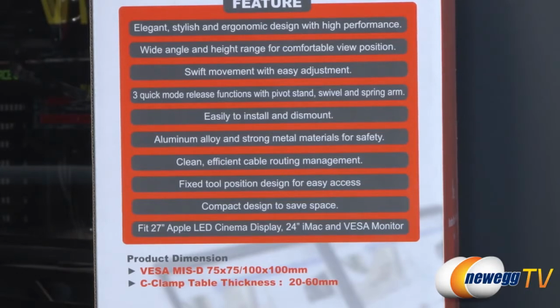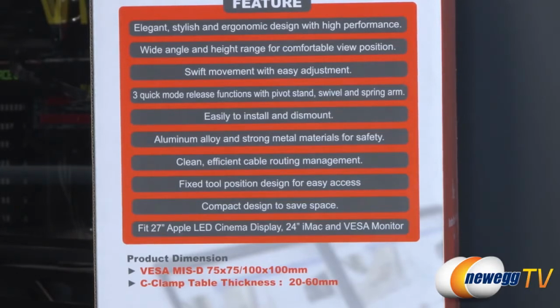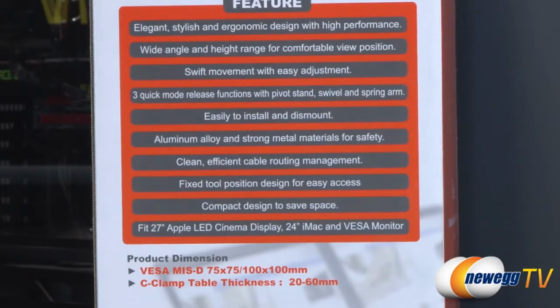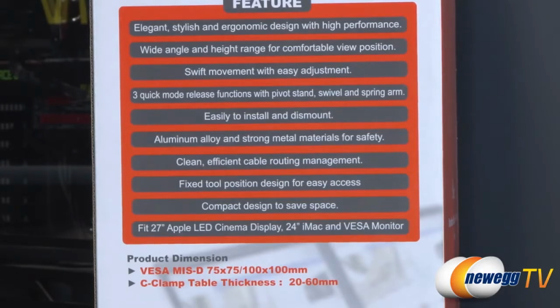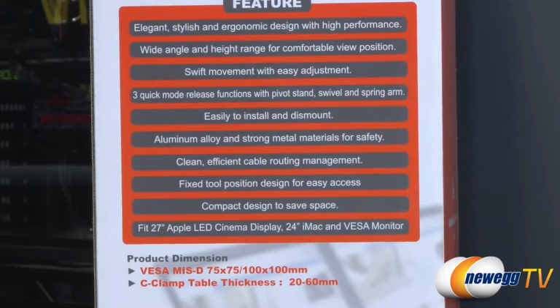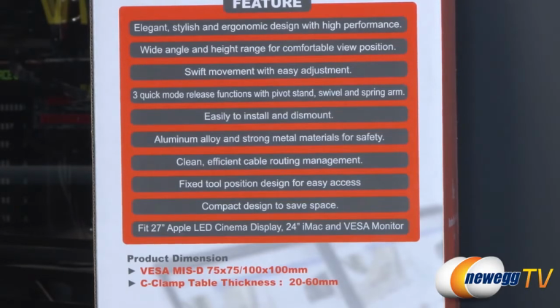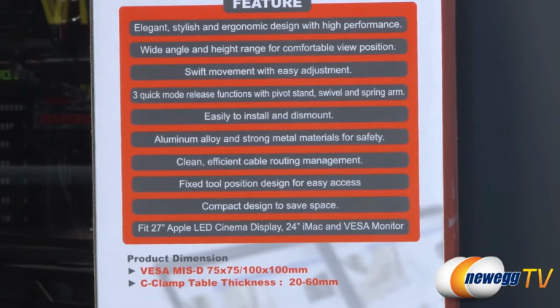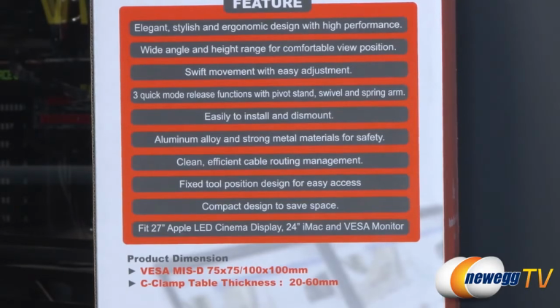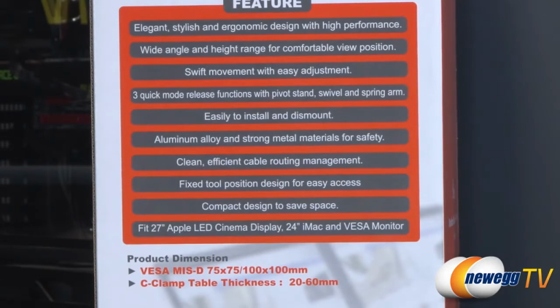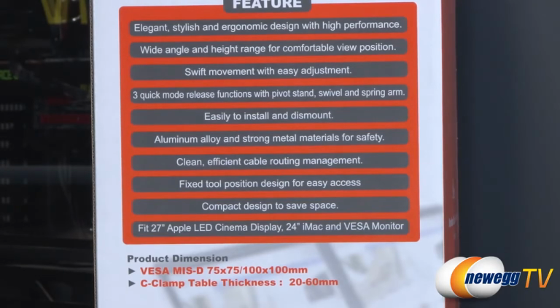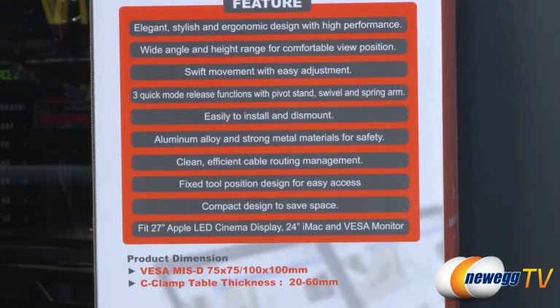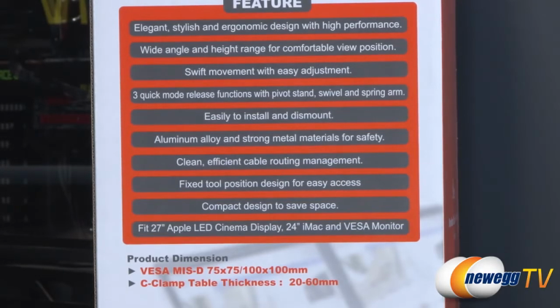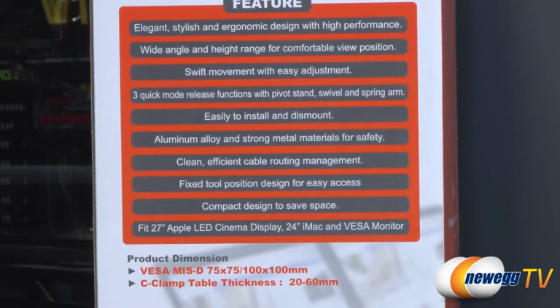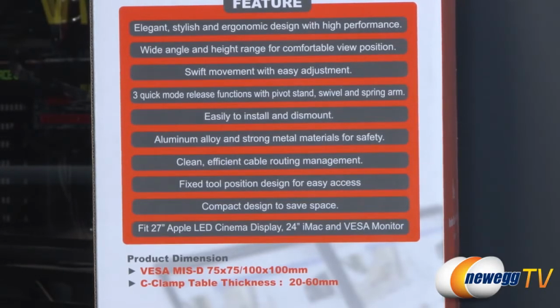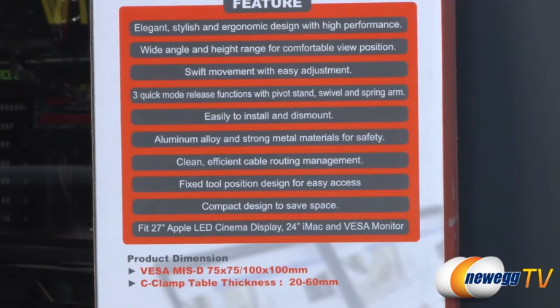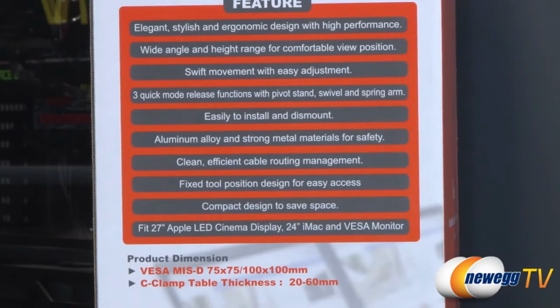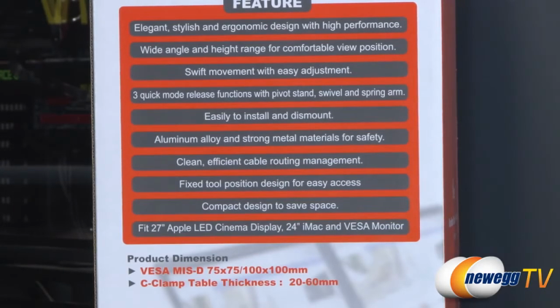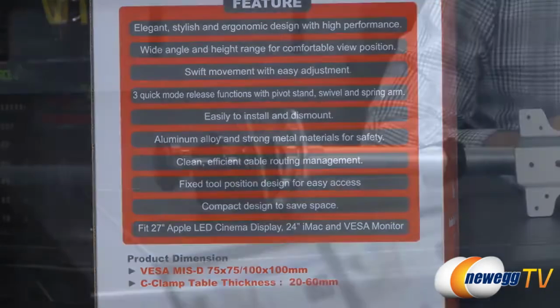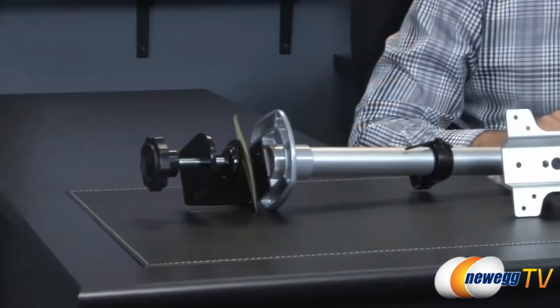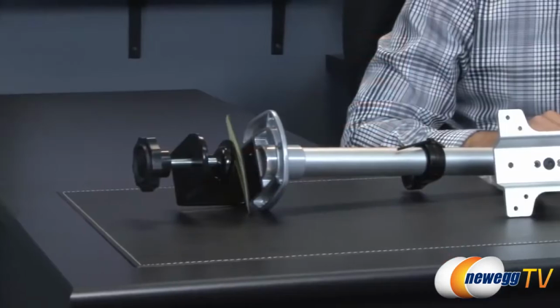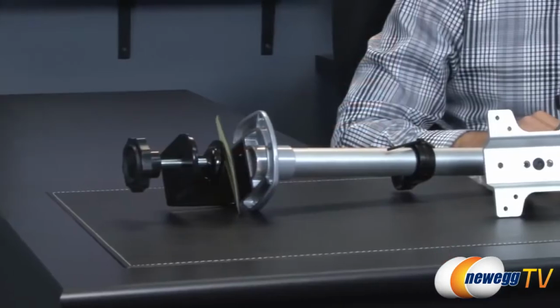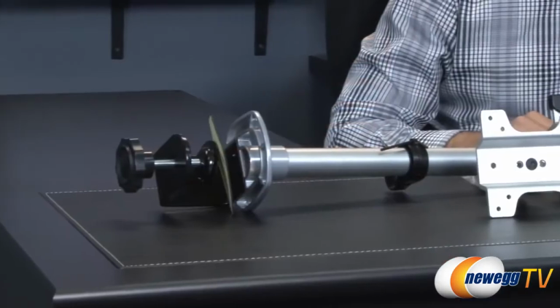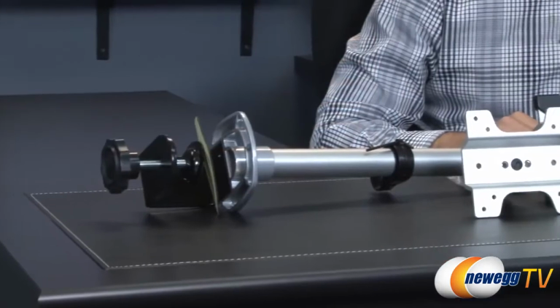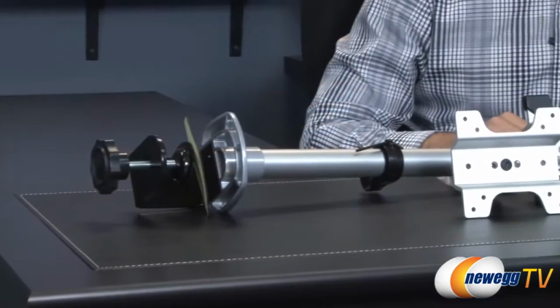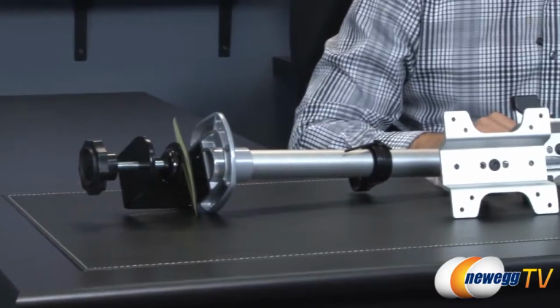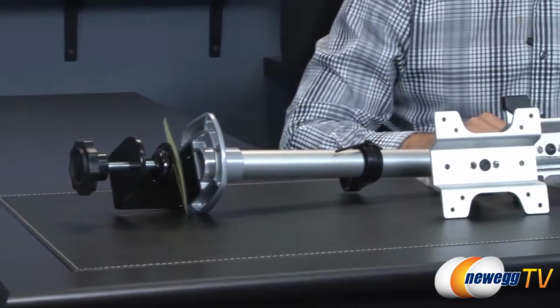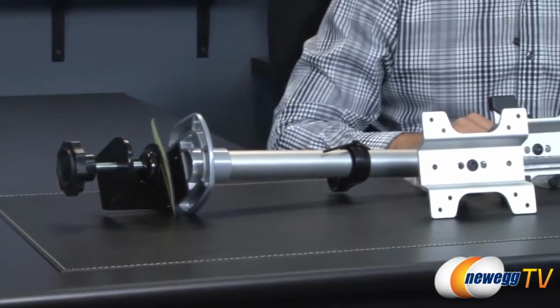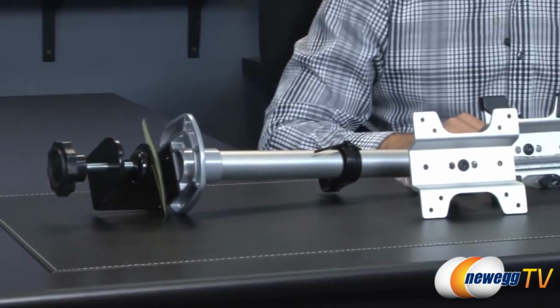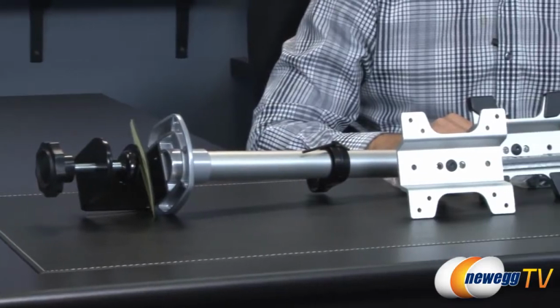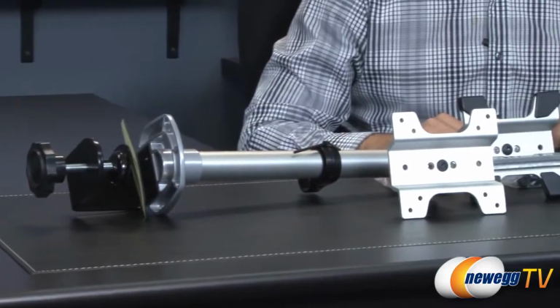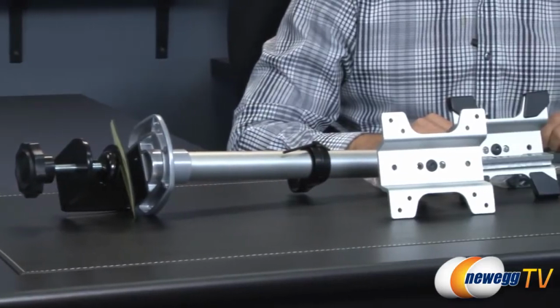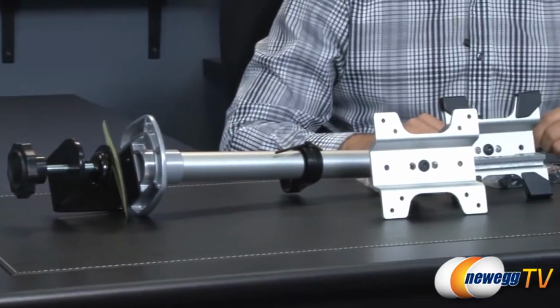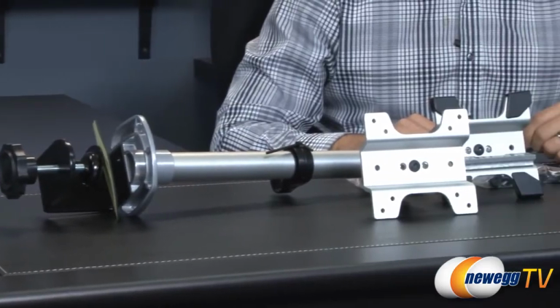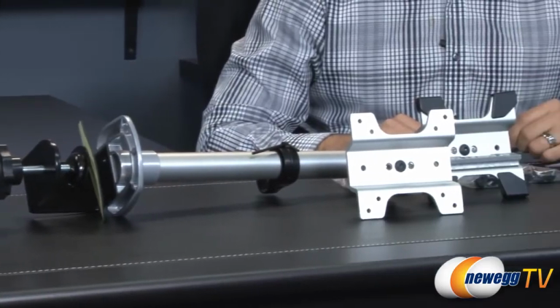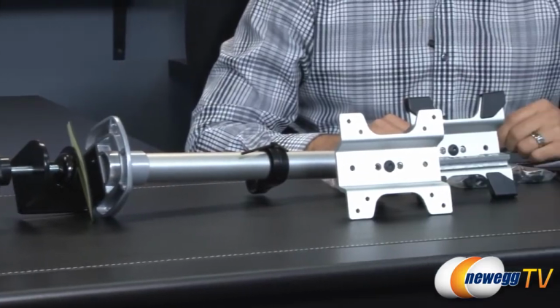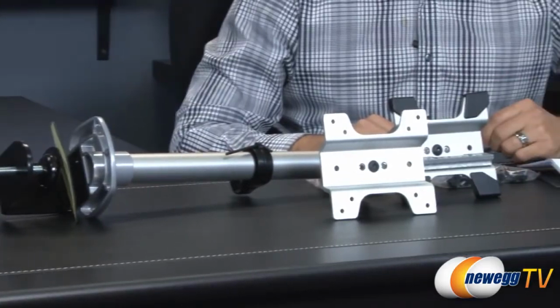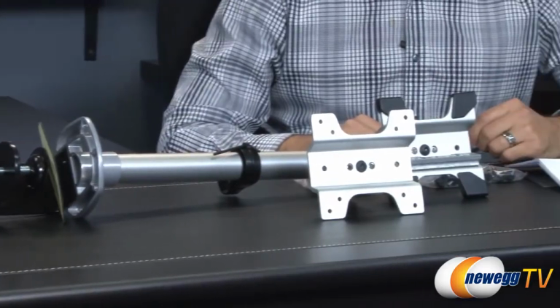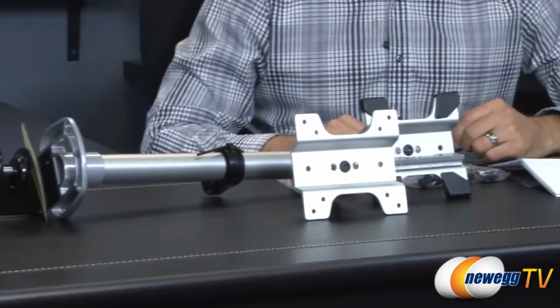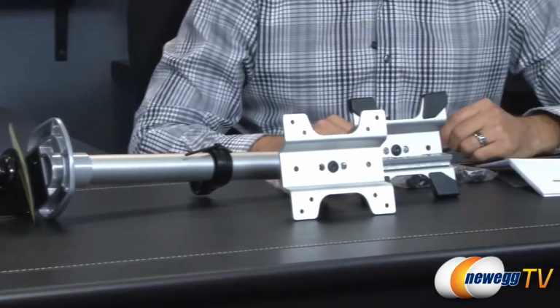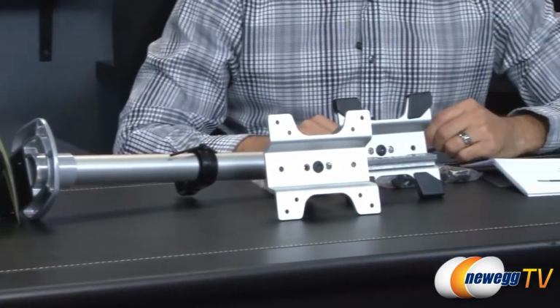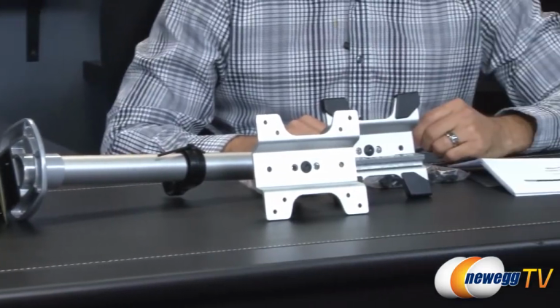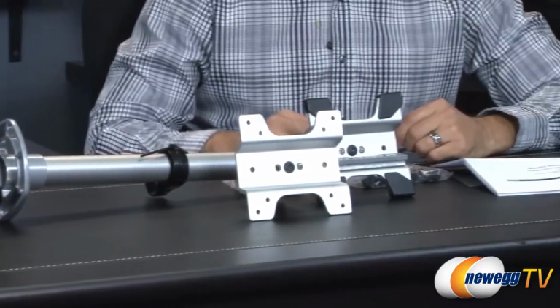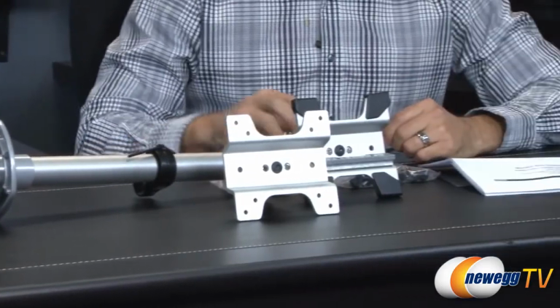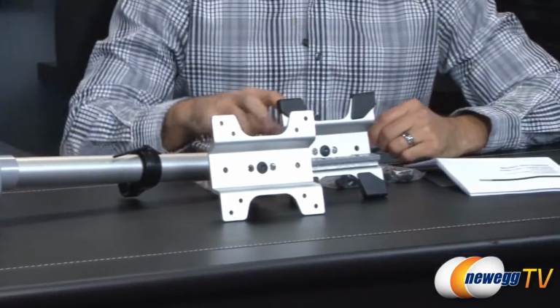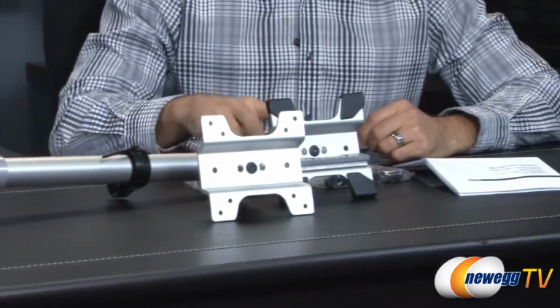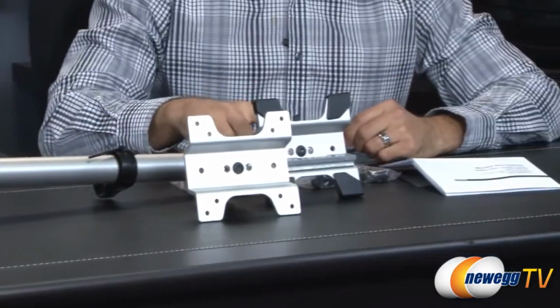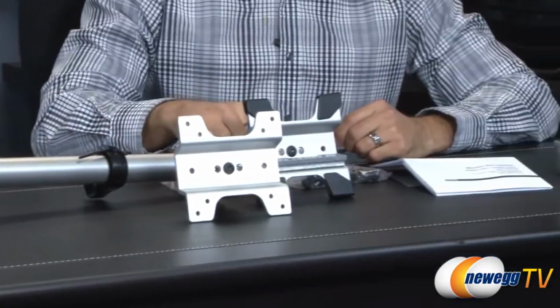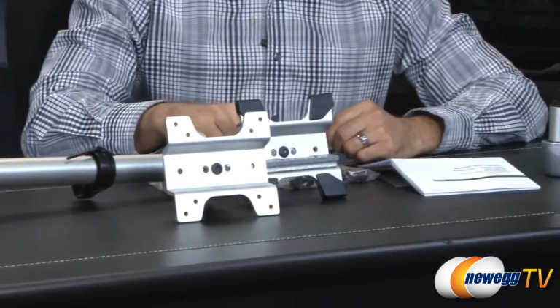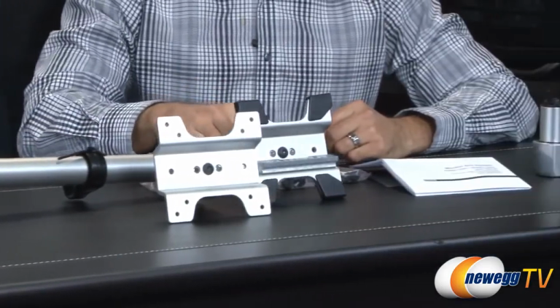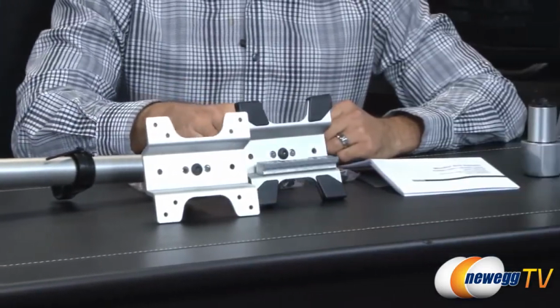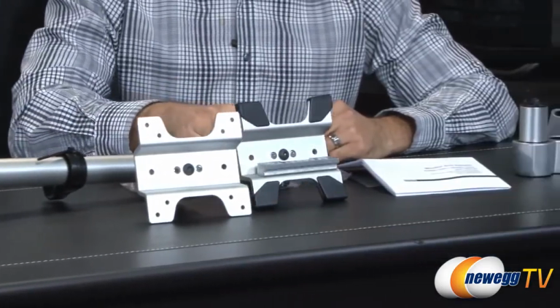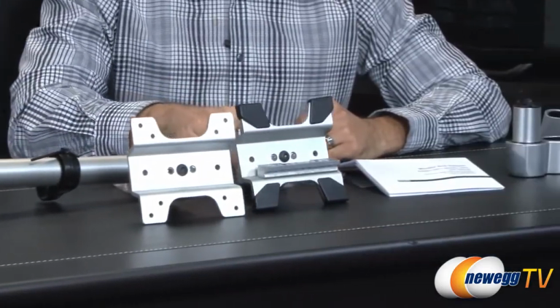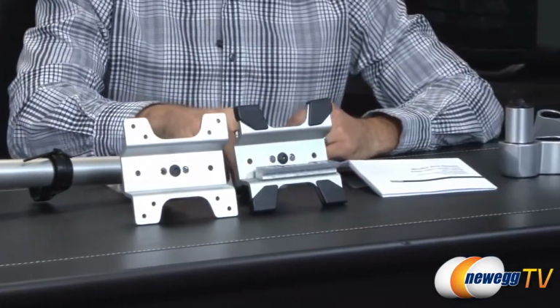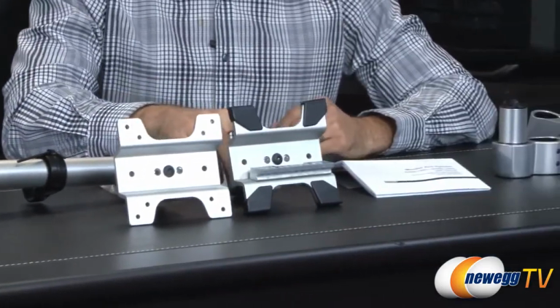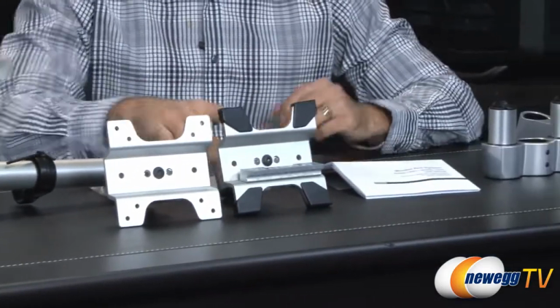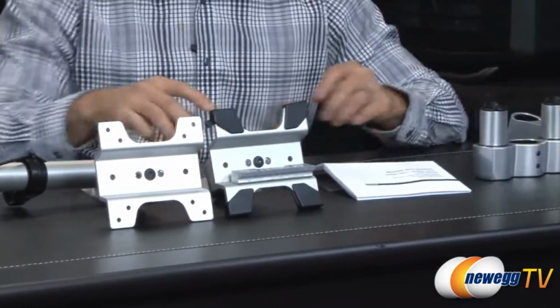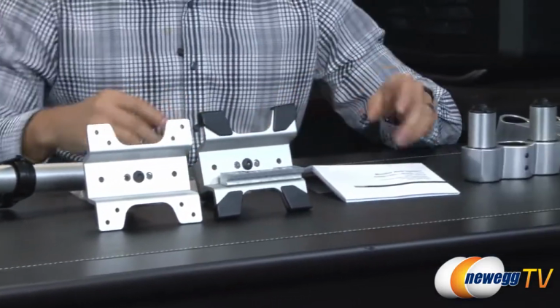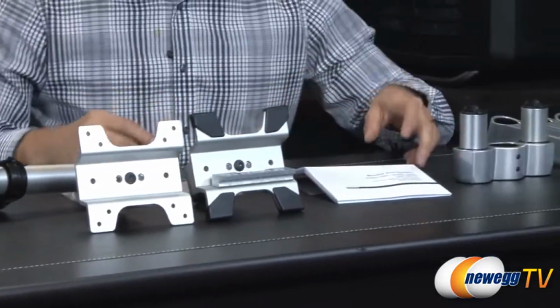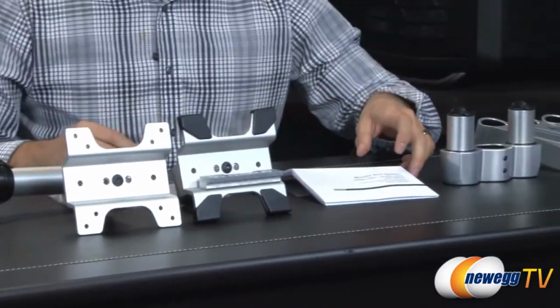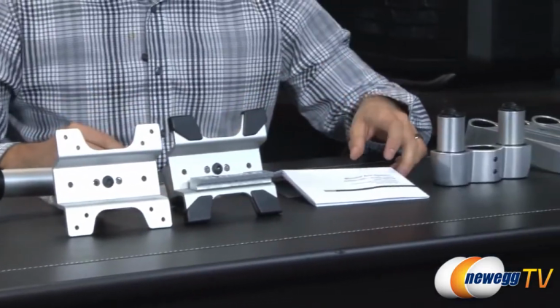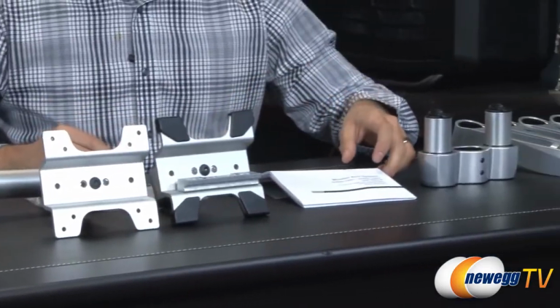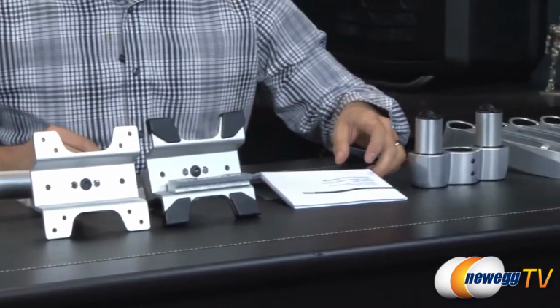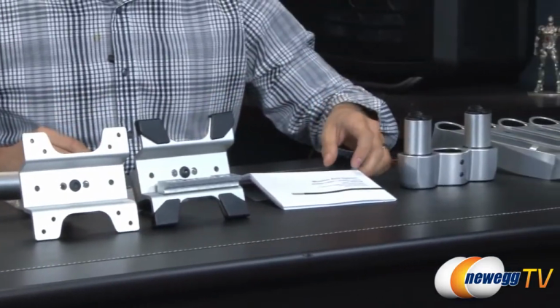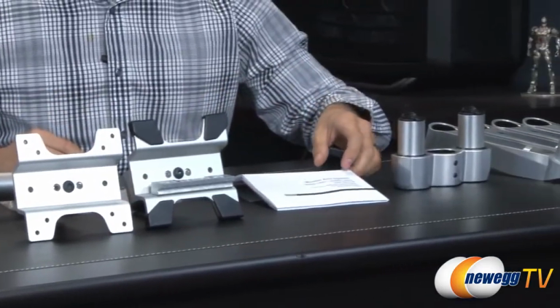Let me open the box and show you a little bit more. Here's everything that comes inside the box — lots of different things. I'm going to go through them one at a time.